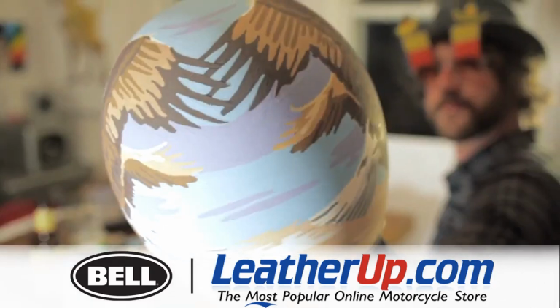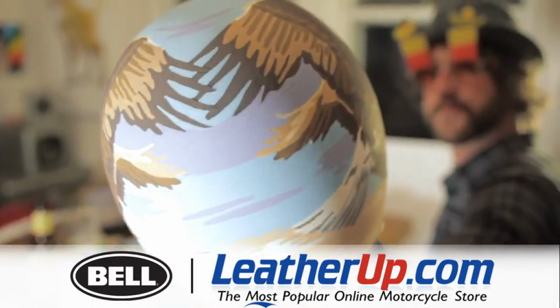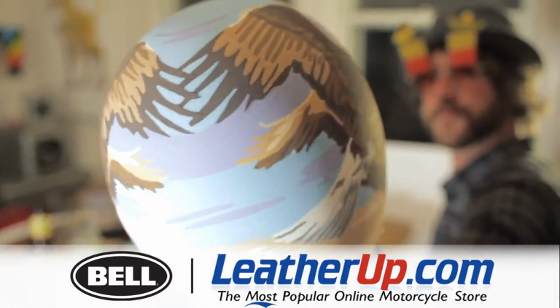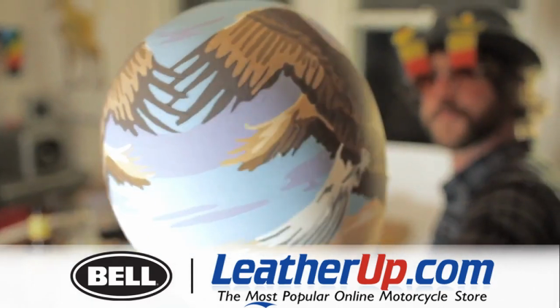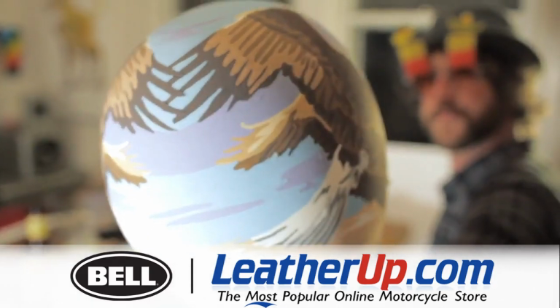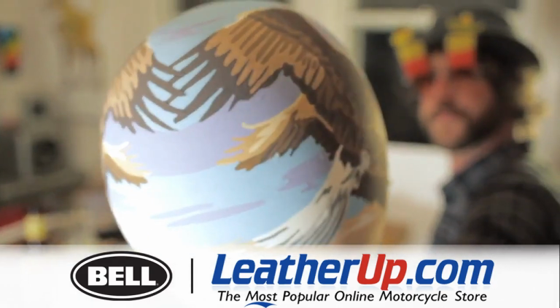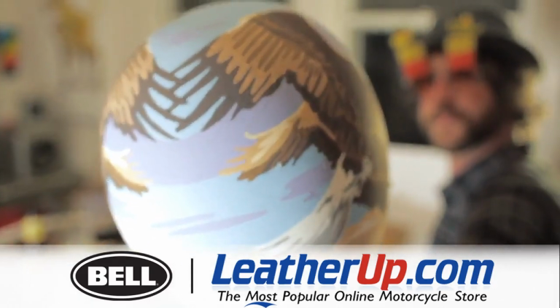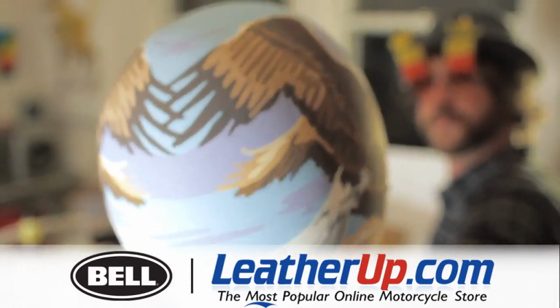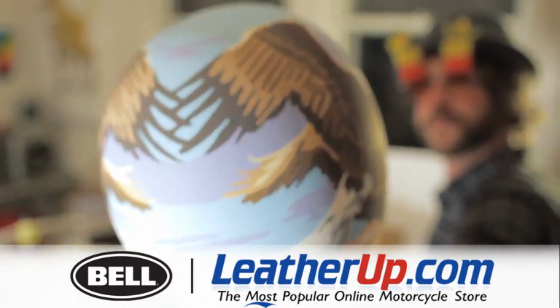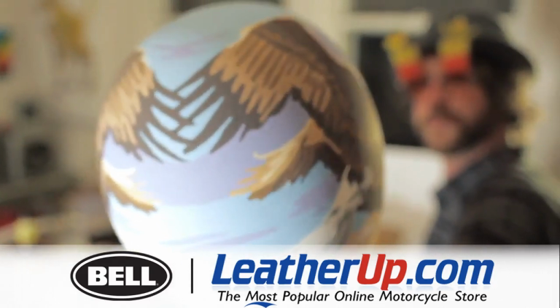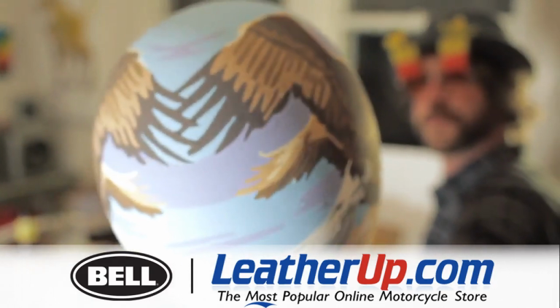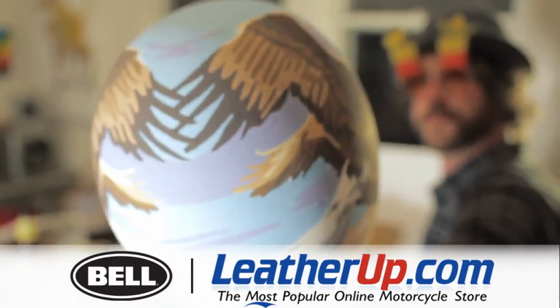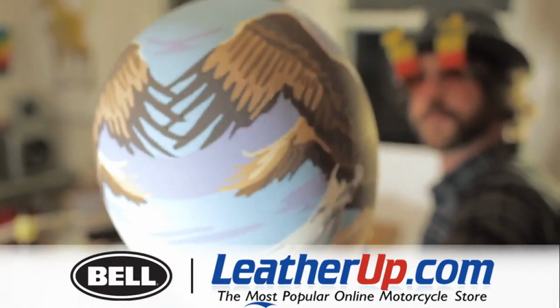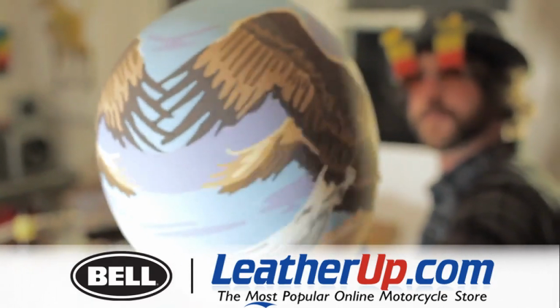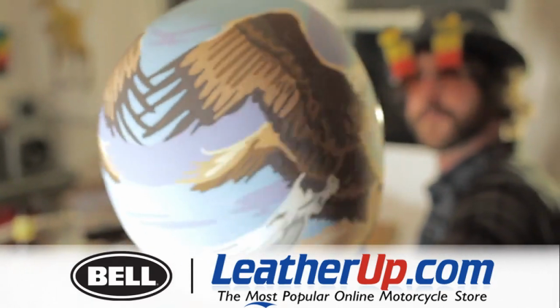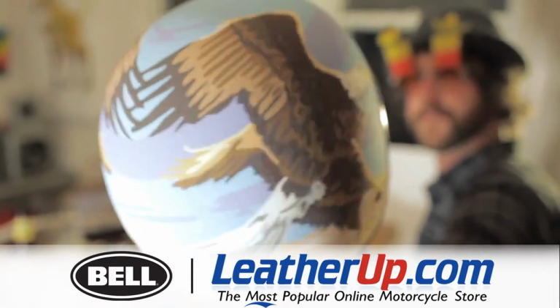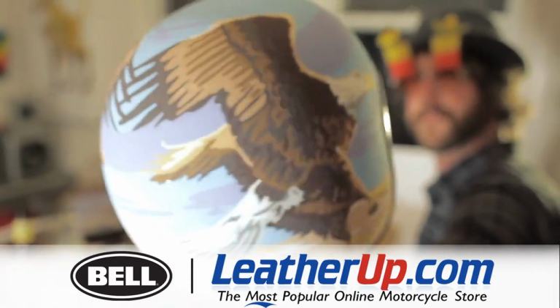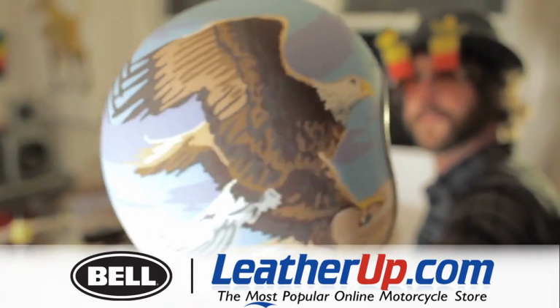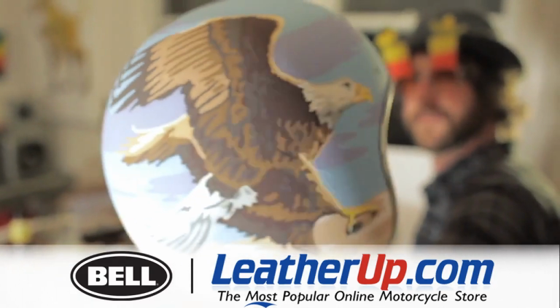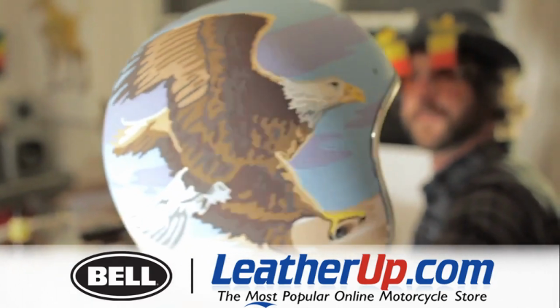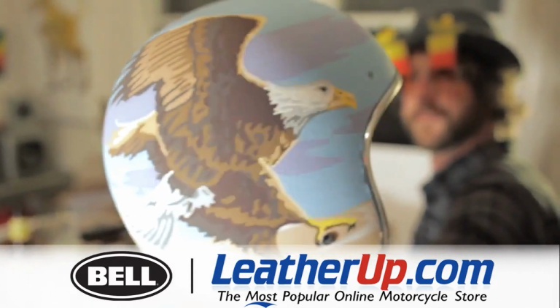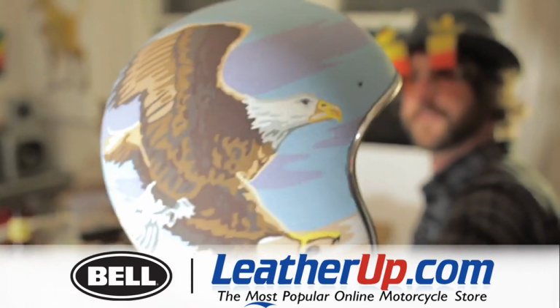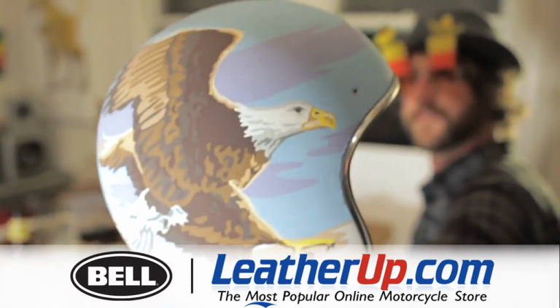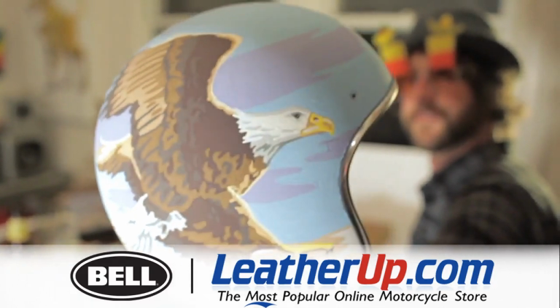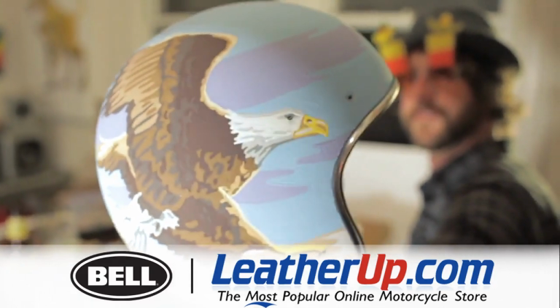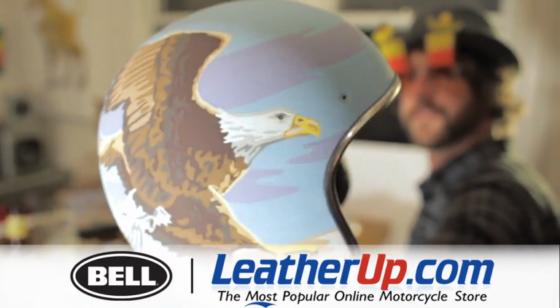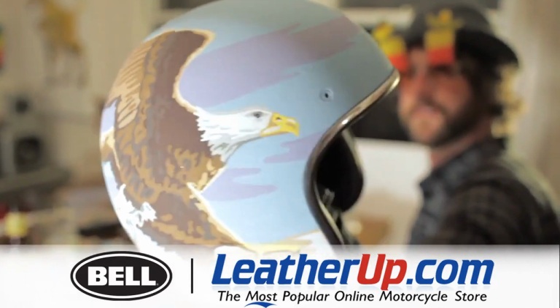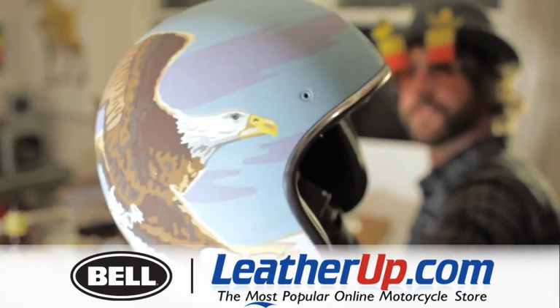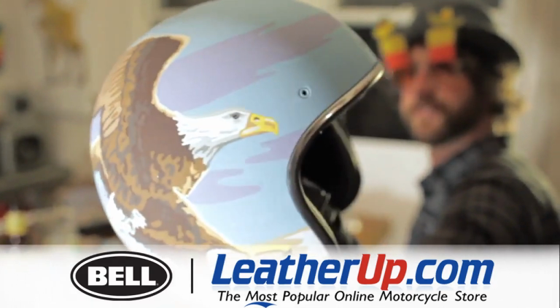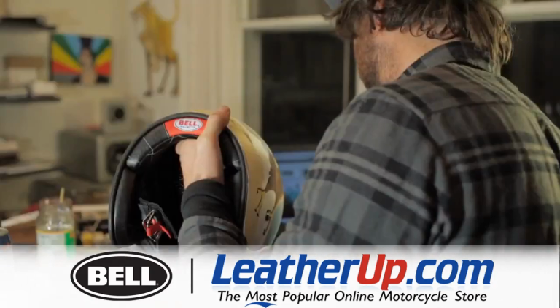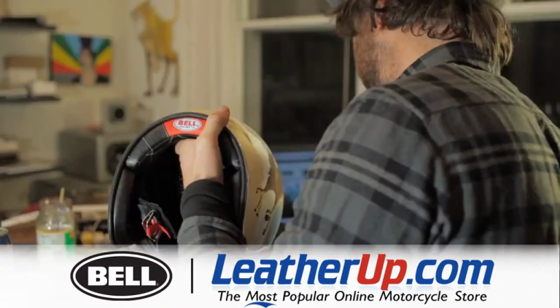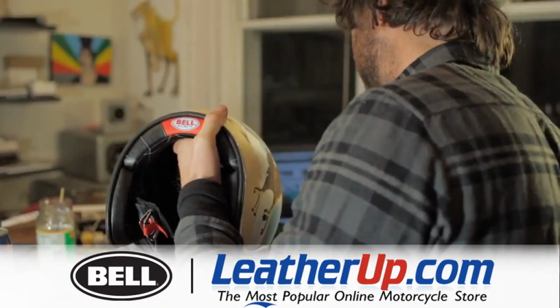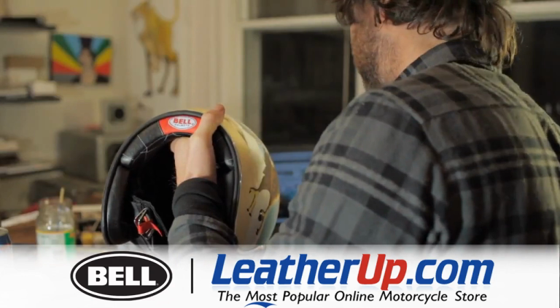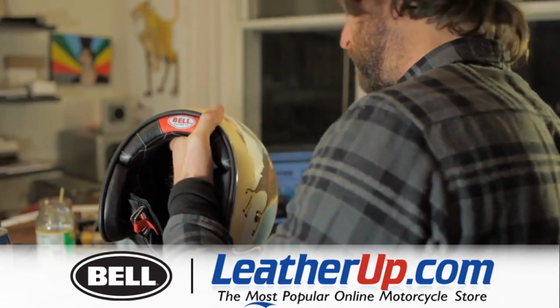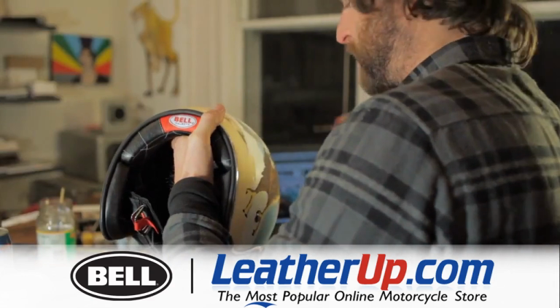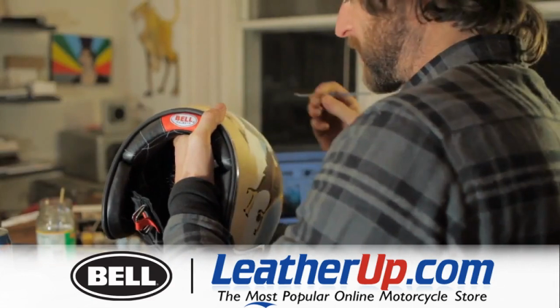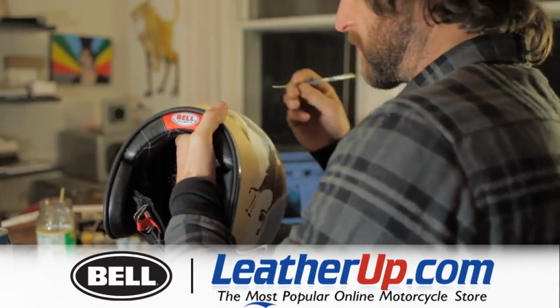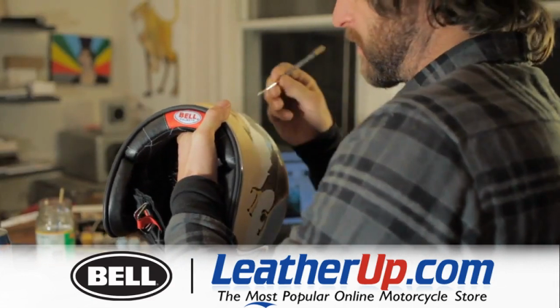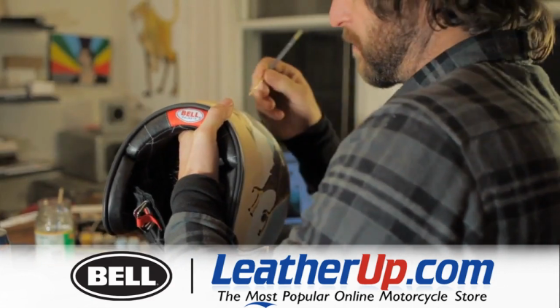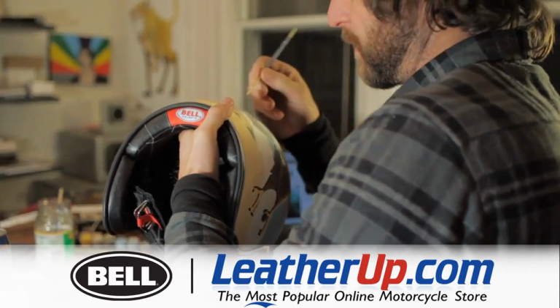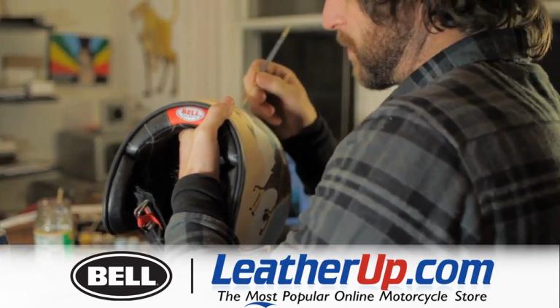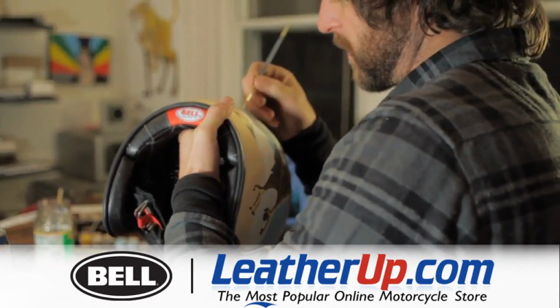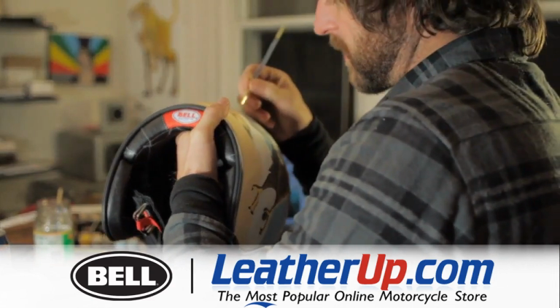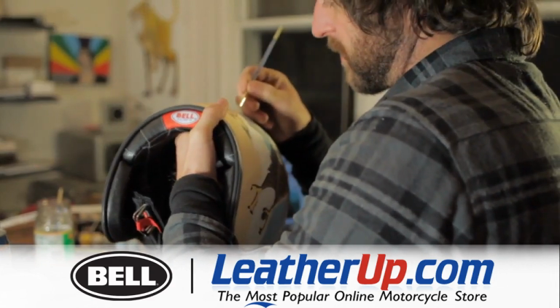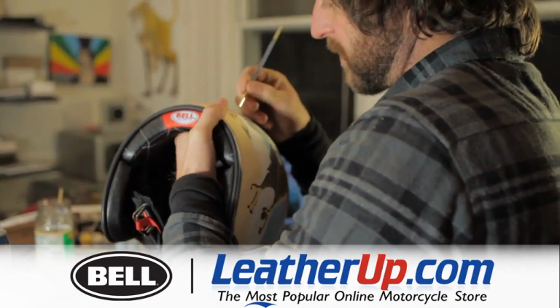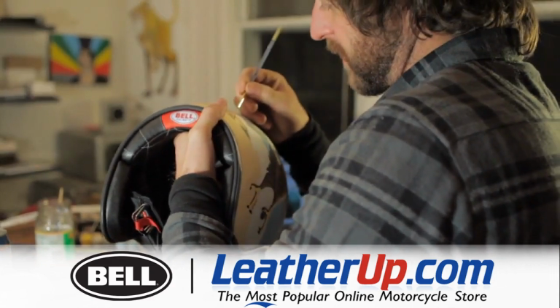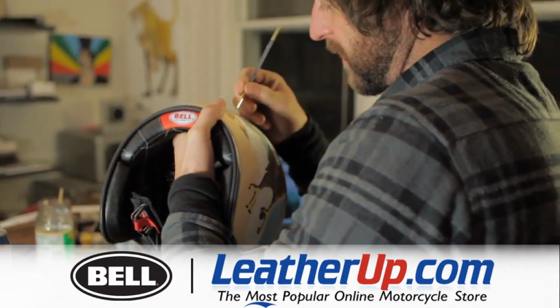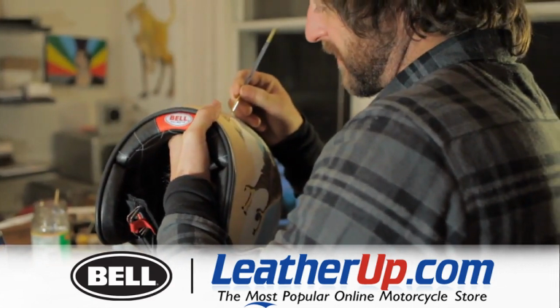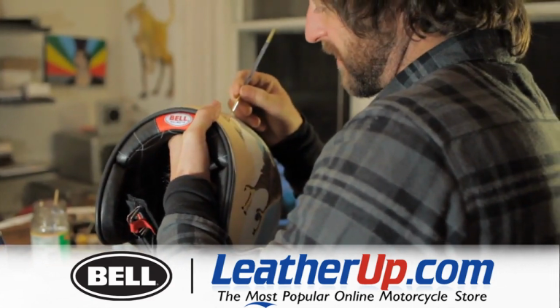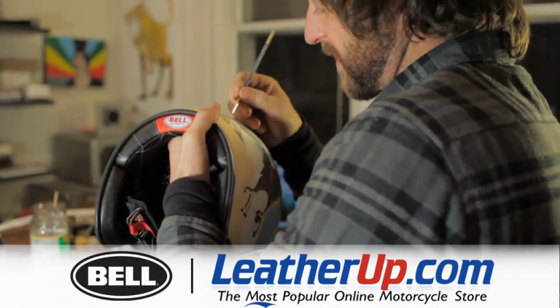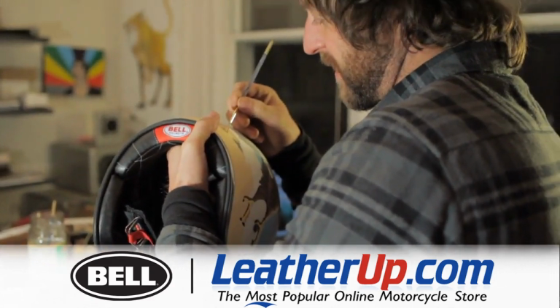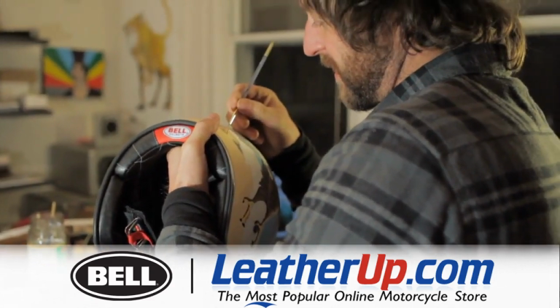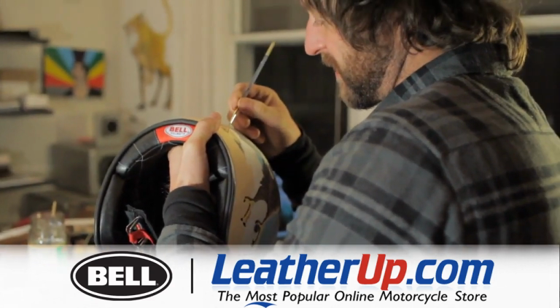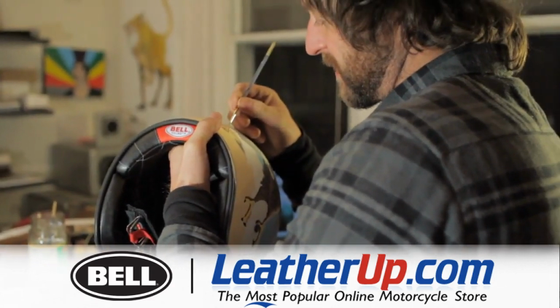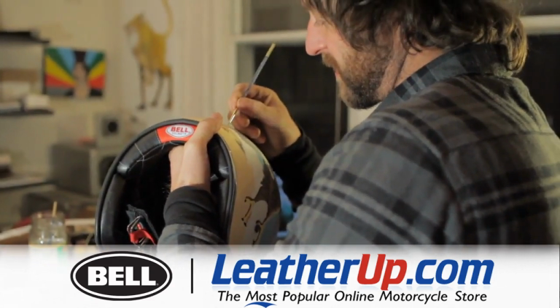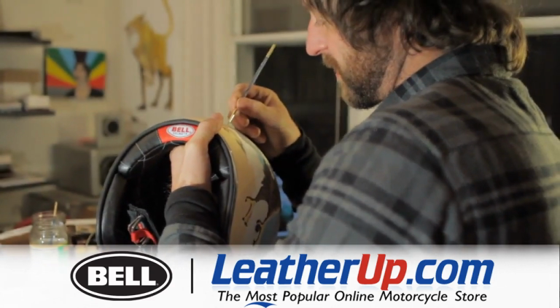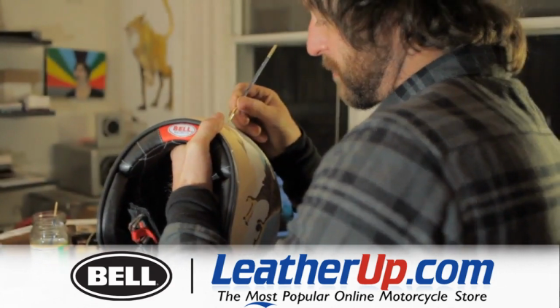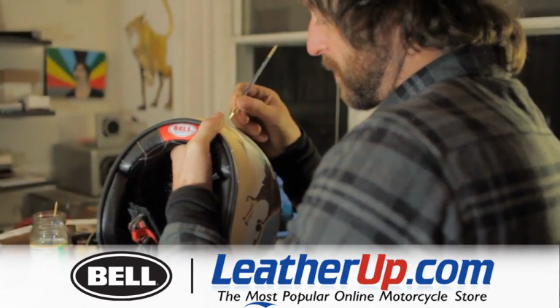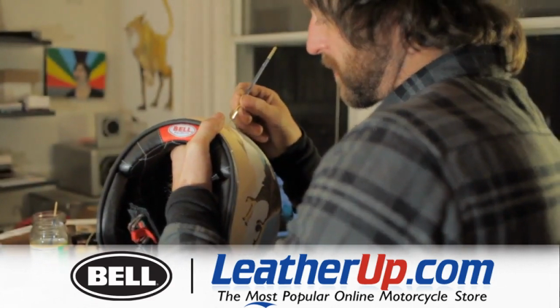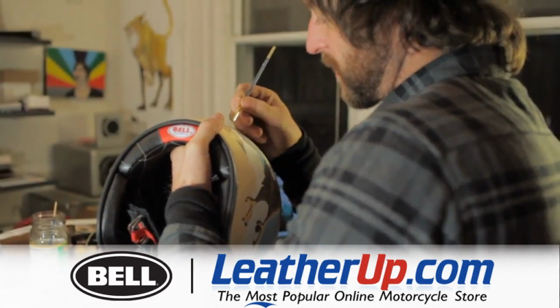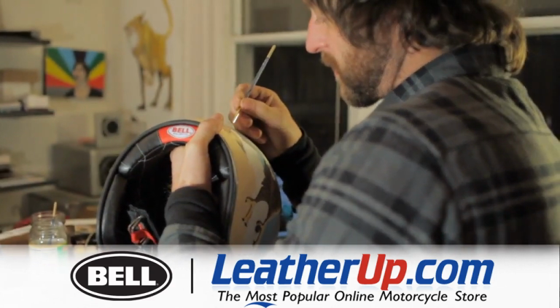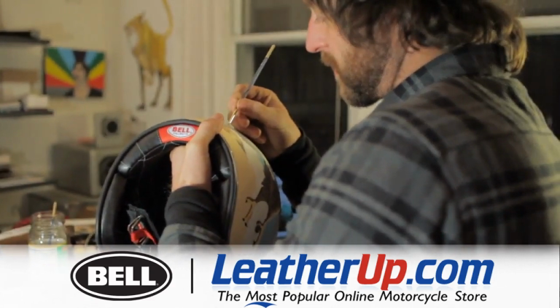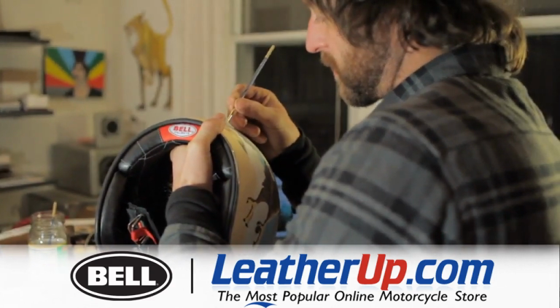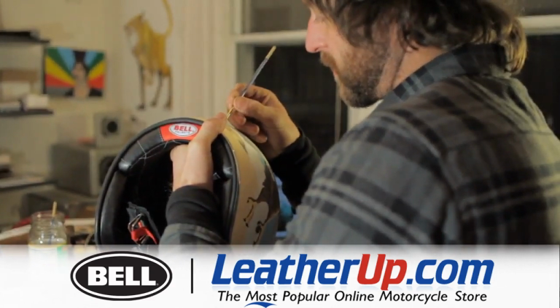I just wanted it to be a weird, wide spectrum of people — not necessarily motorcycle dudes.